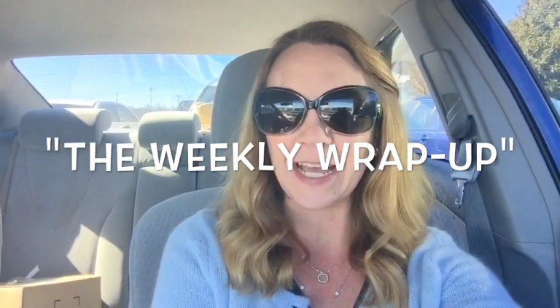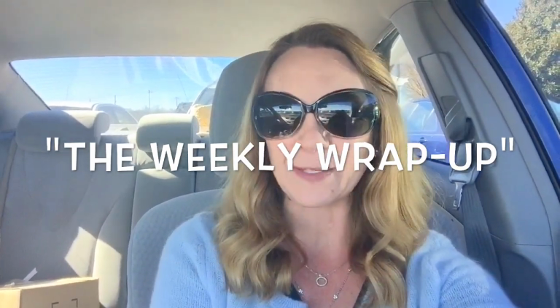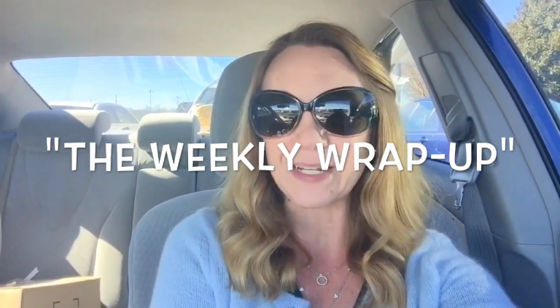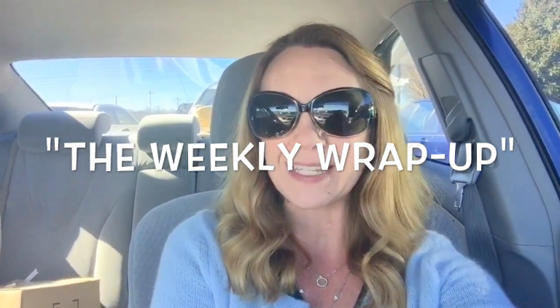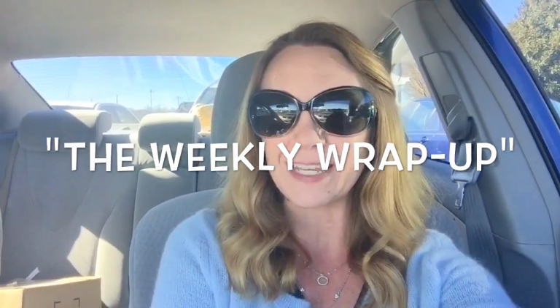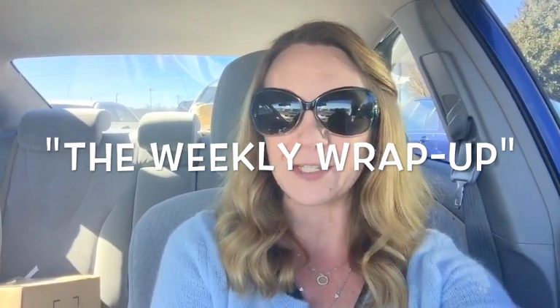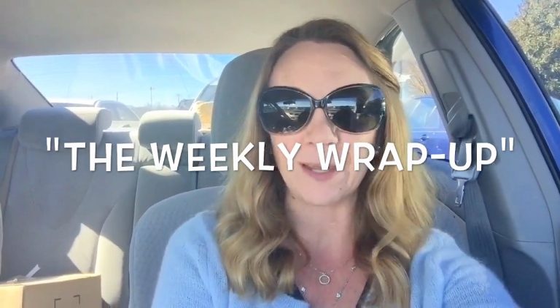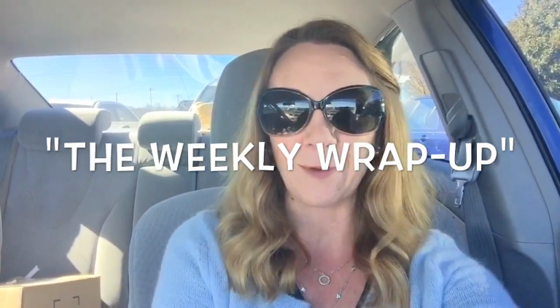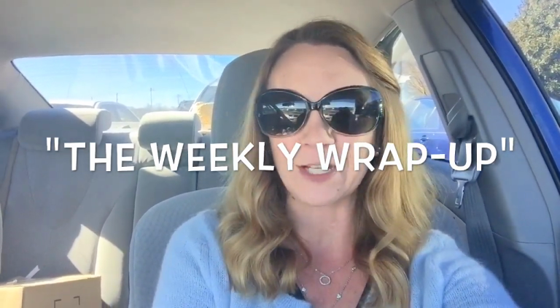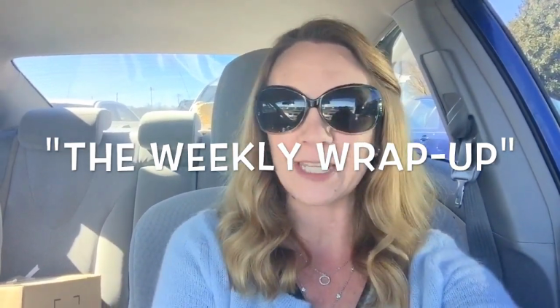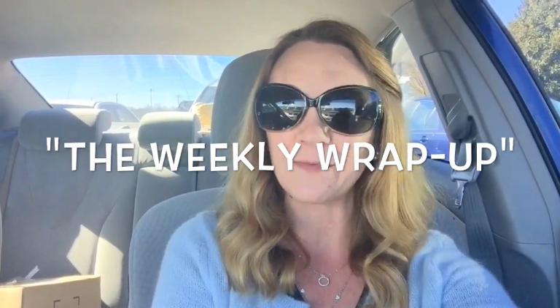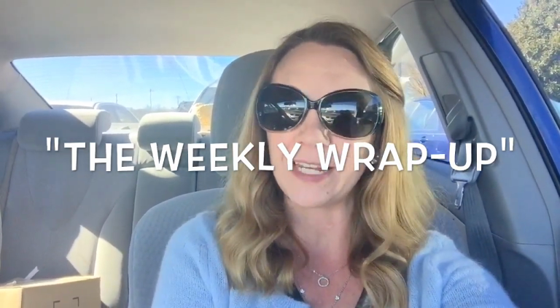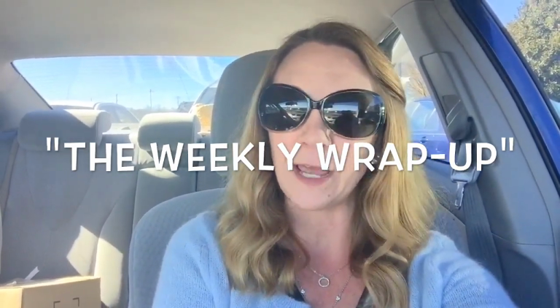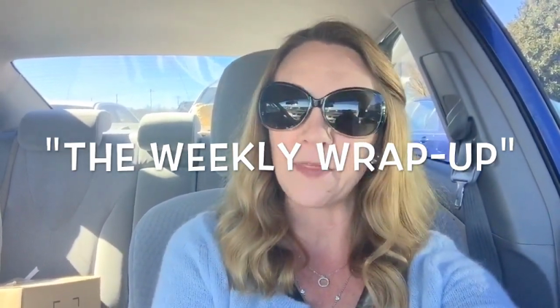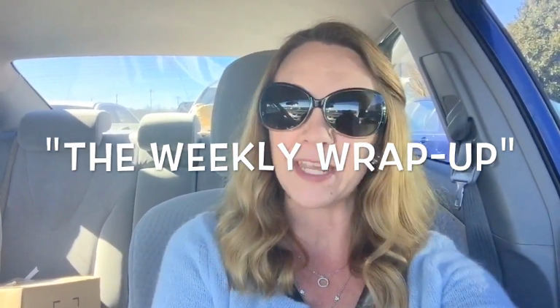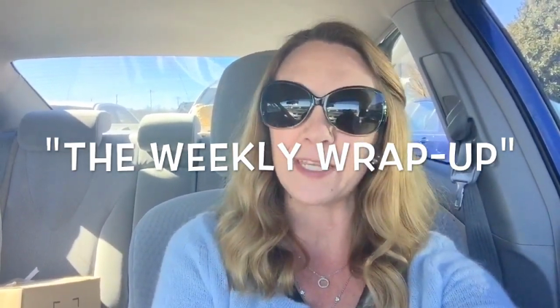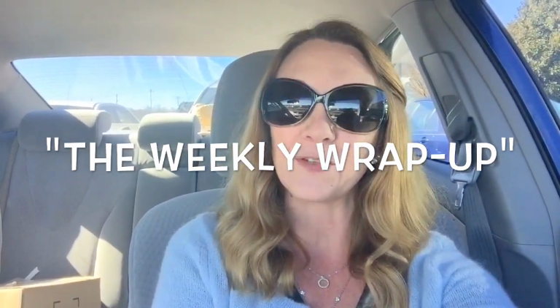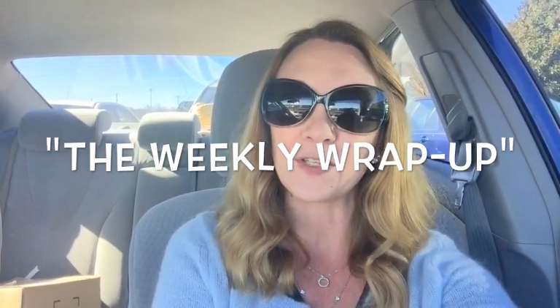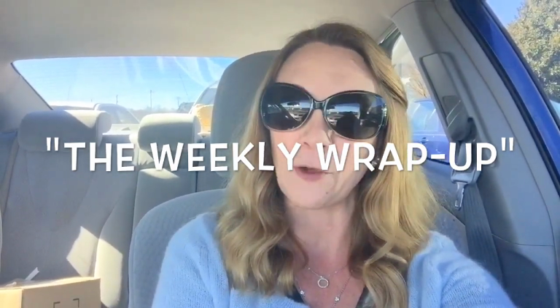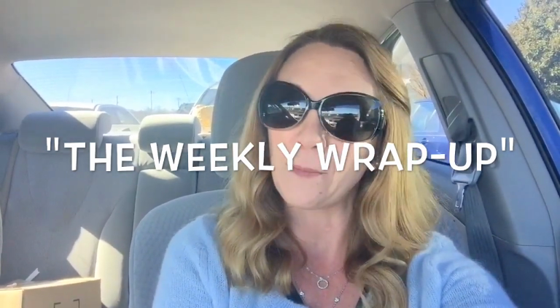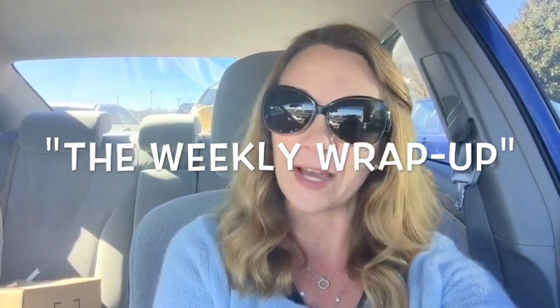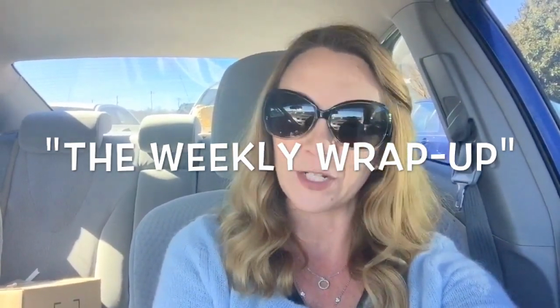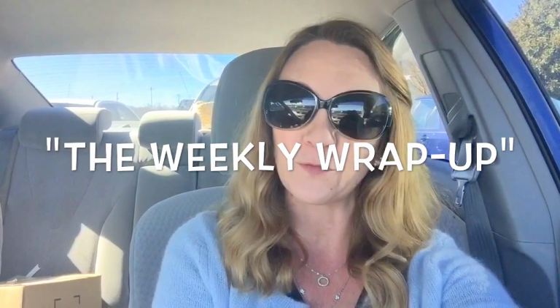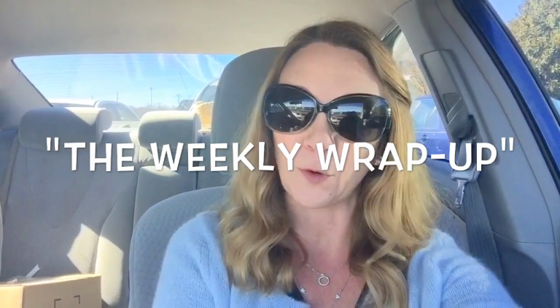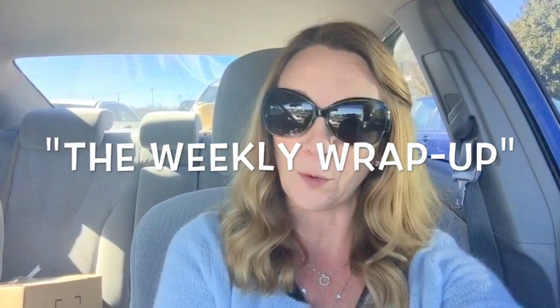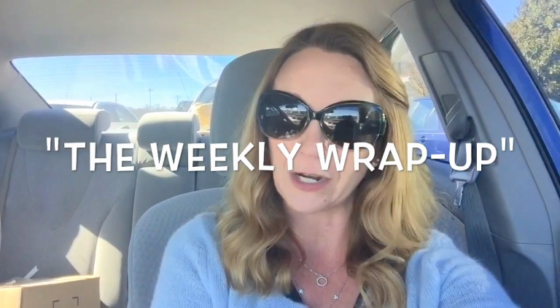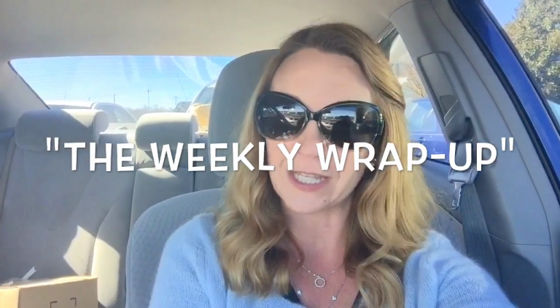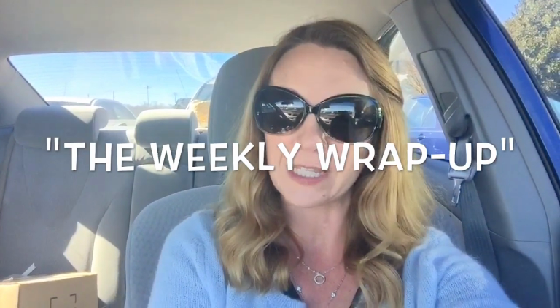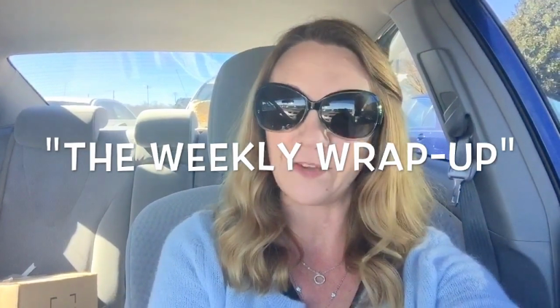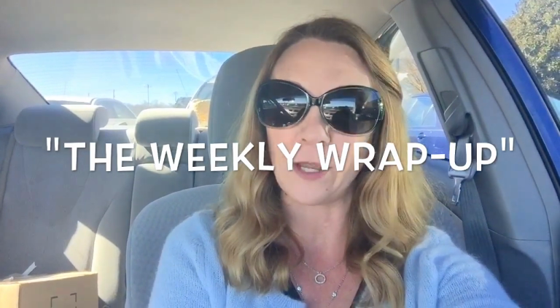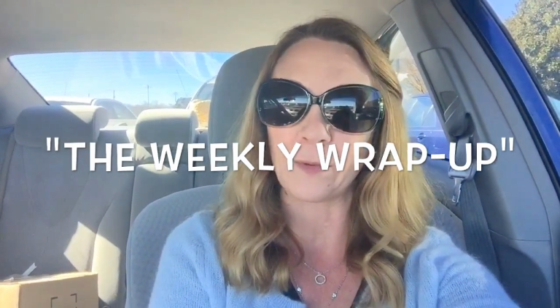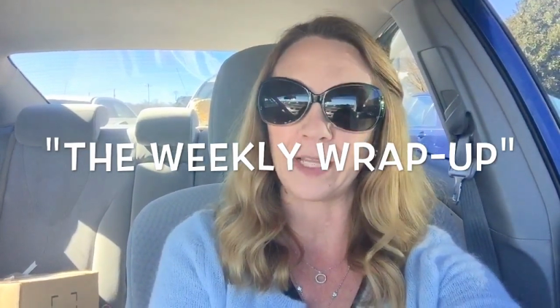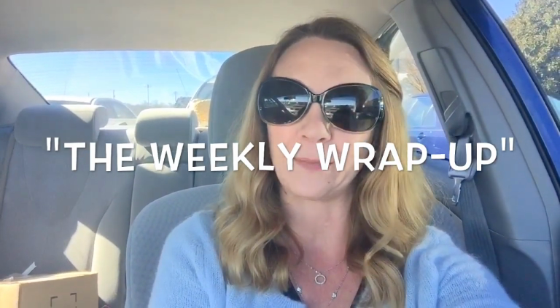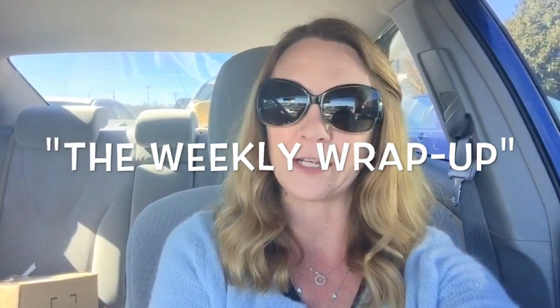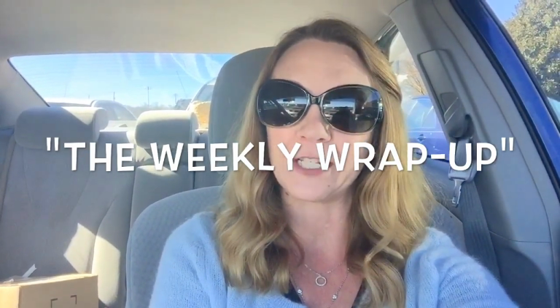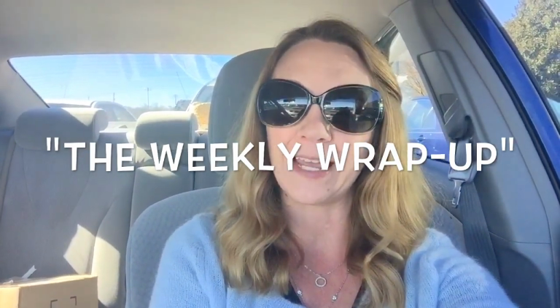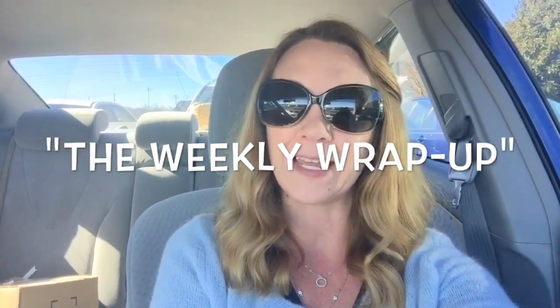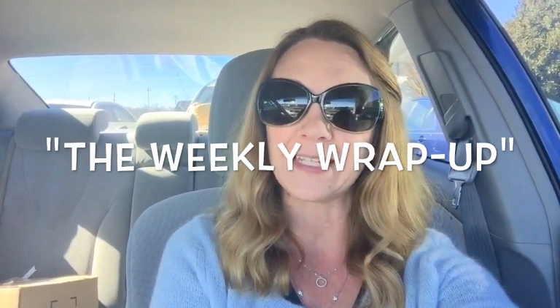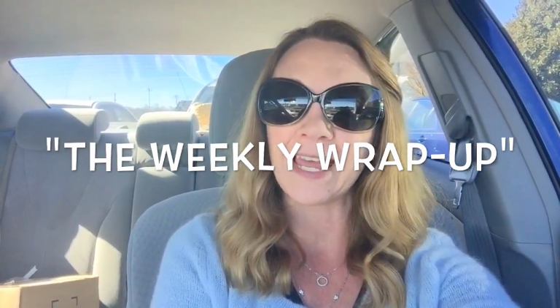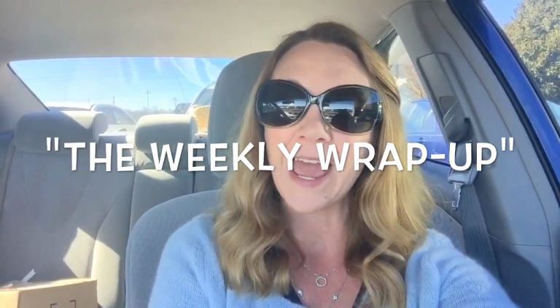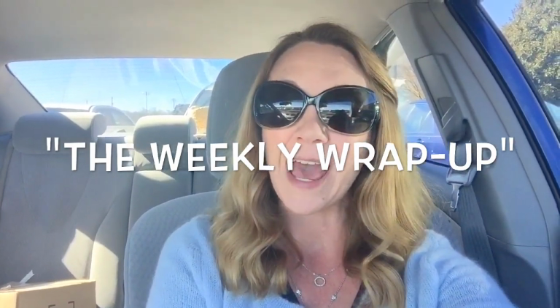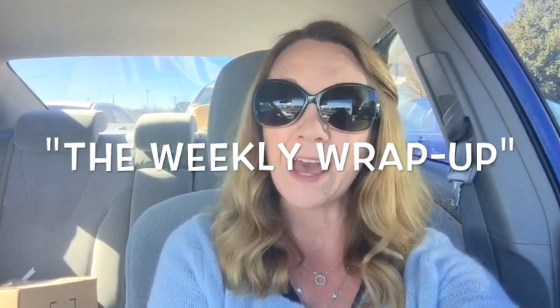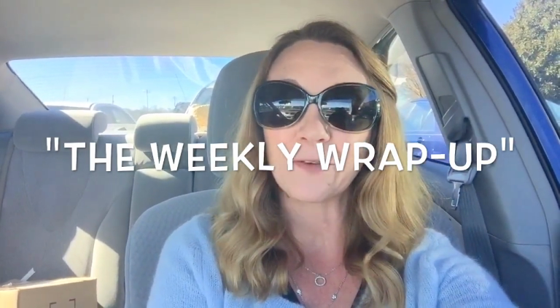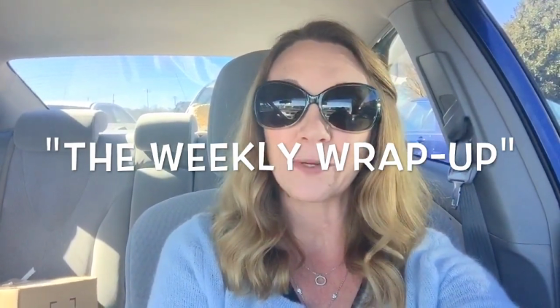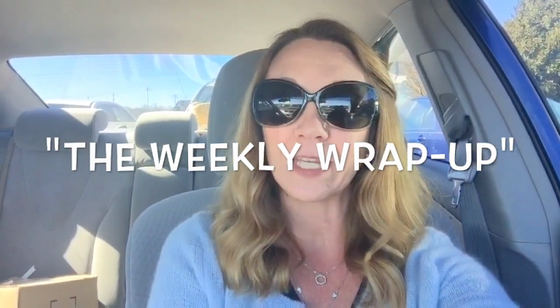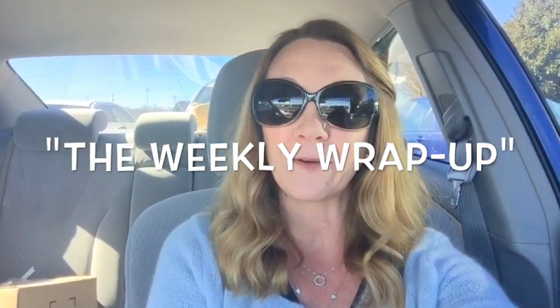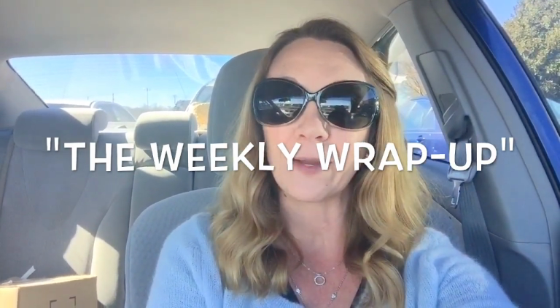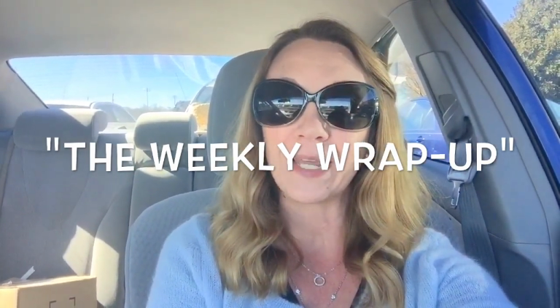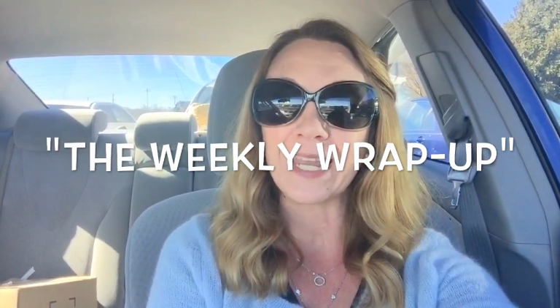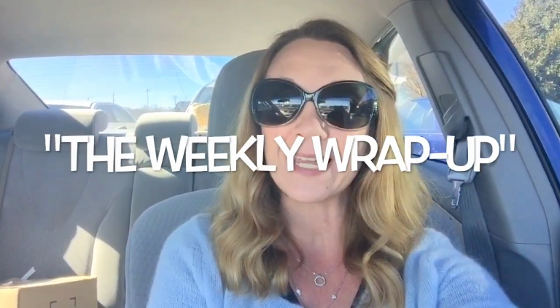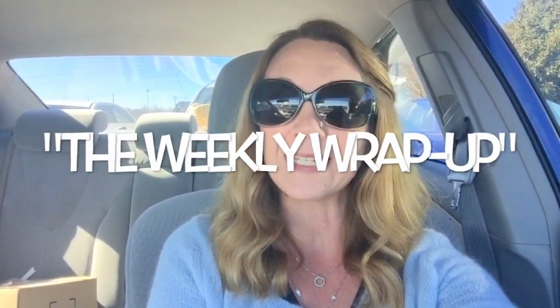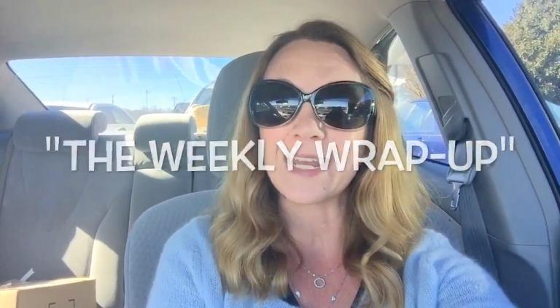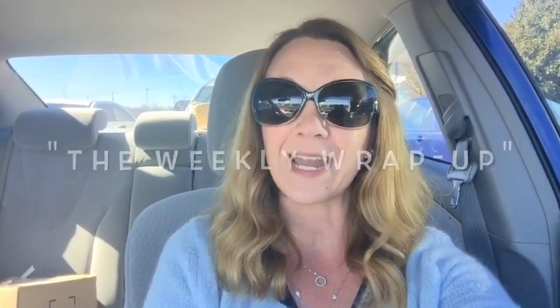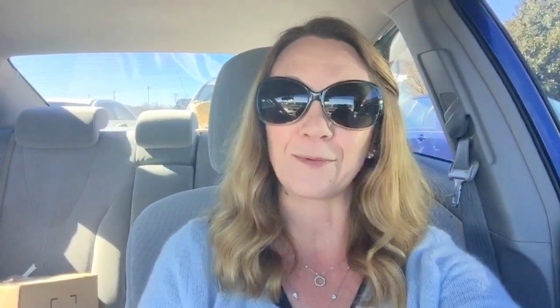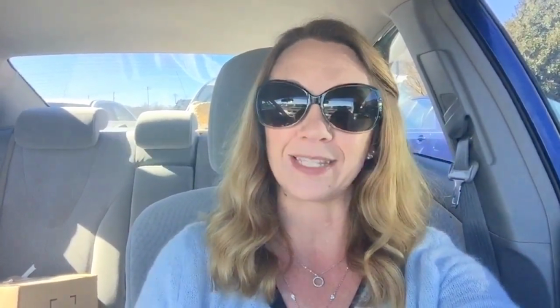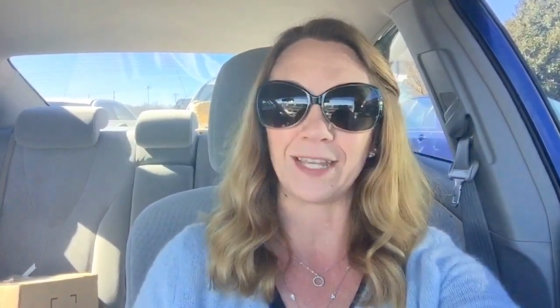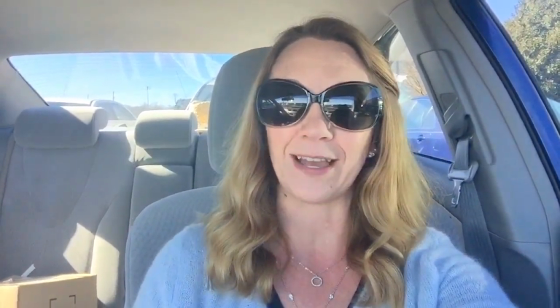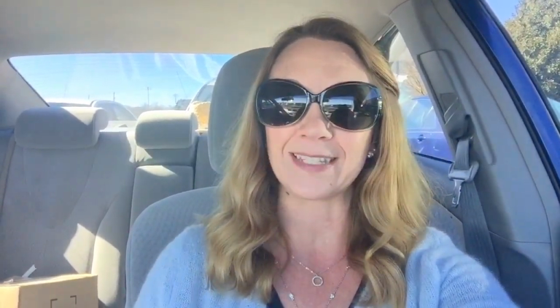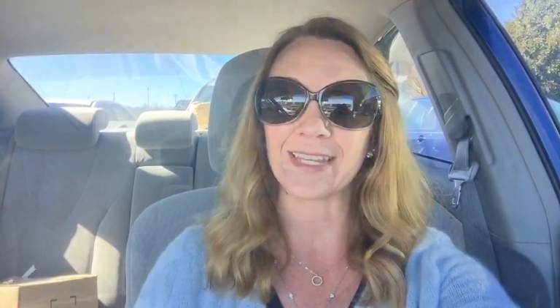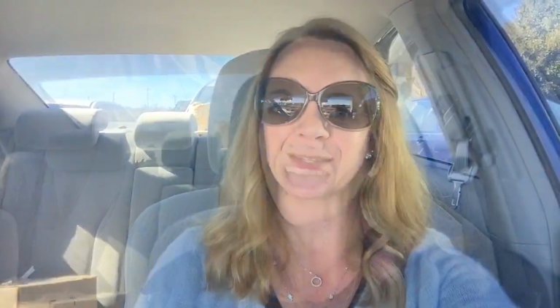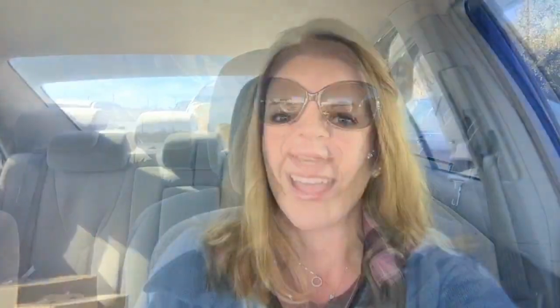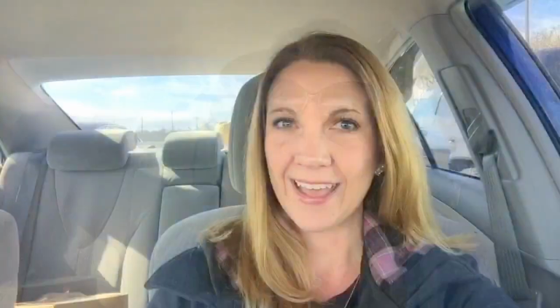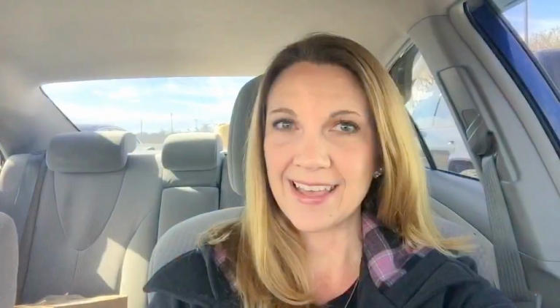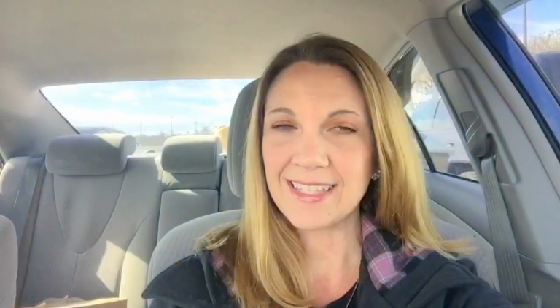If you guys want to see, just keep watching this video. Thank you so much for watching. I really appreciate it. Have a really great weekend, and I will see you guys next week.